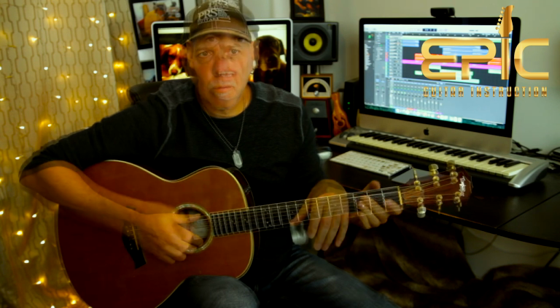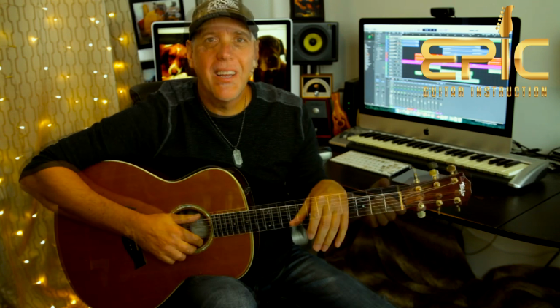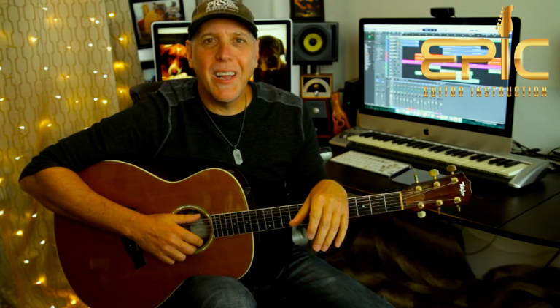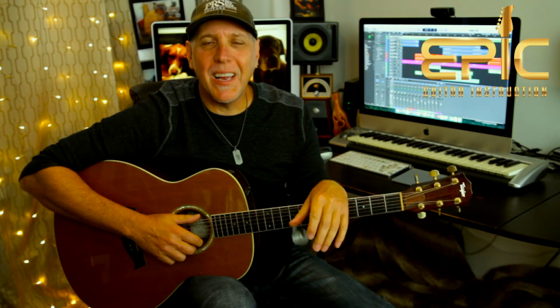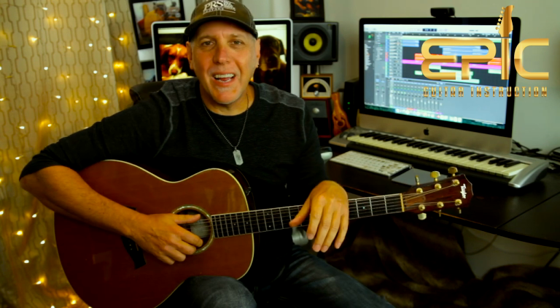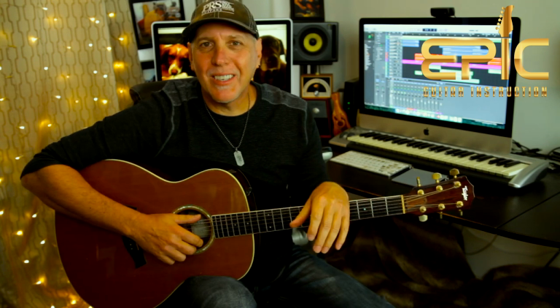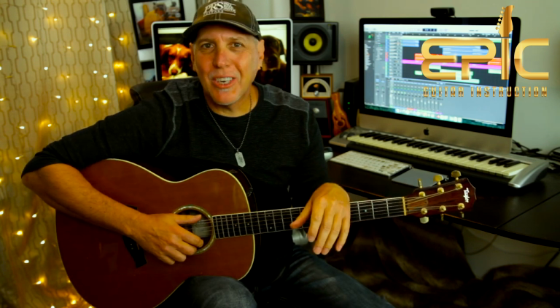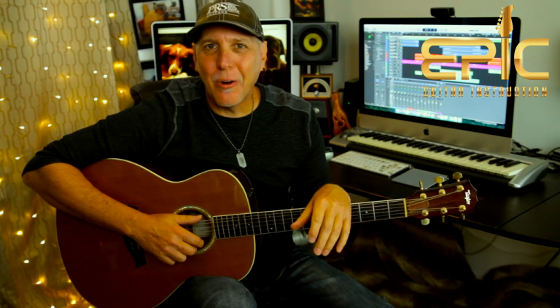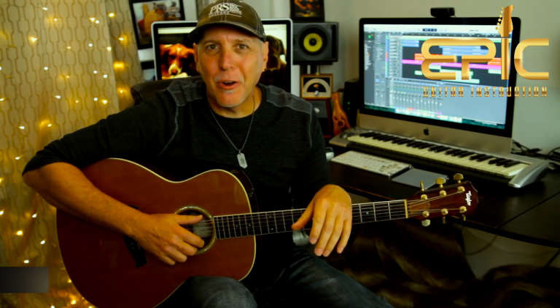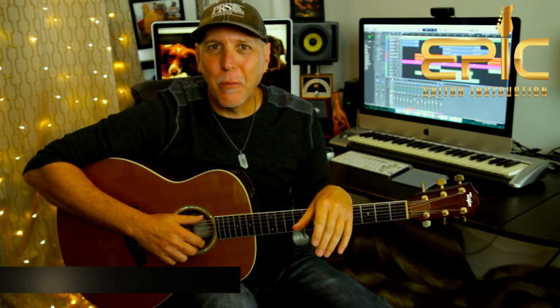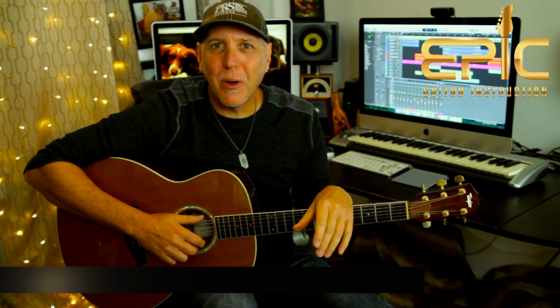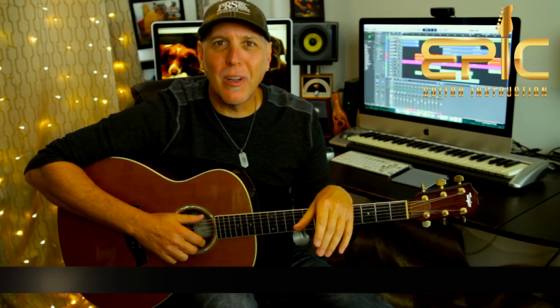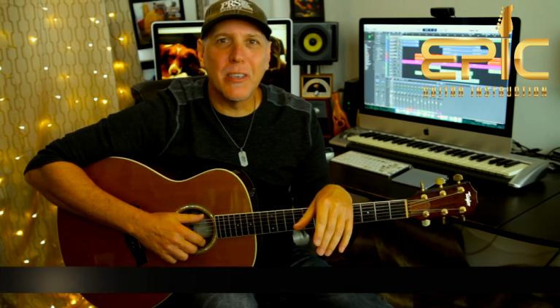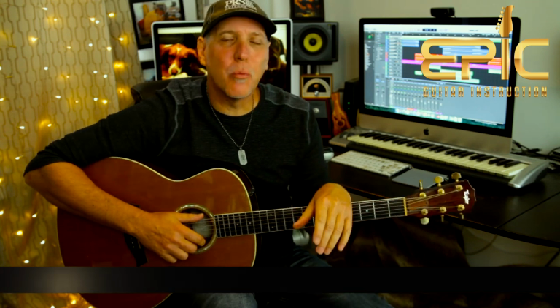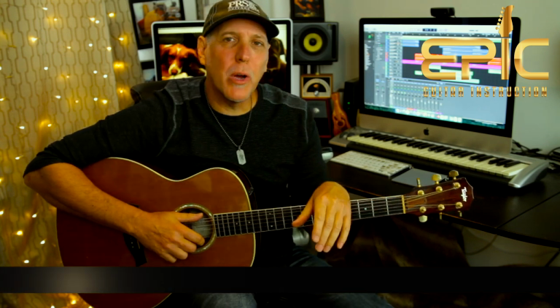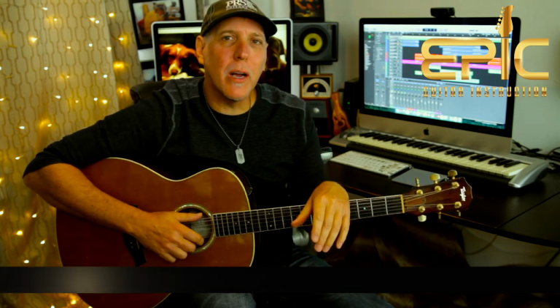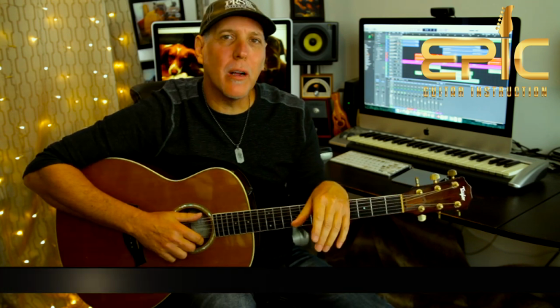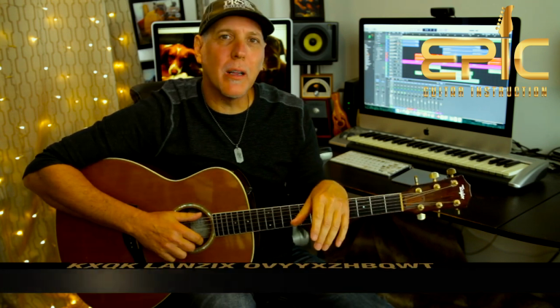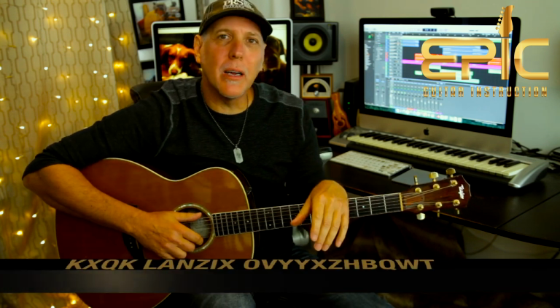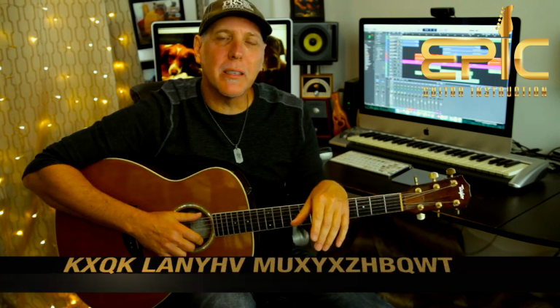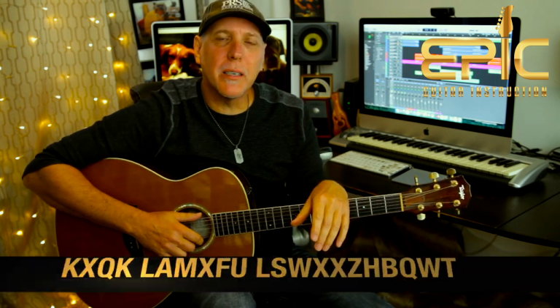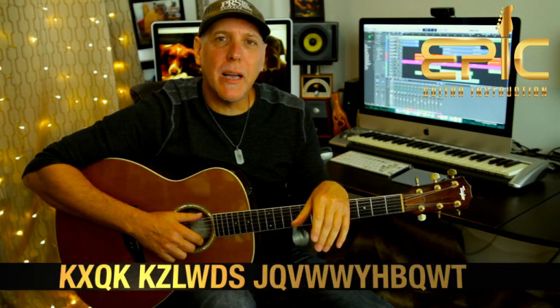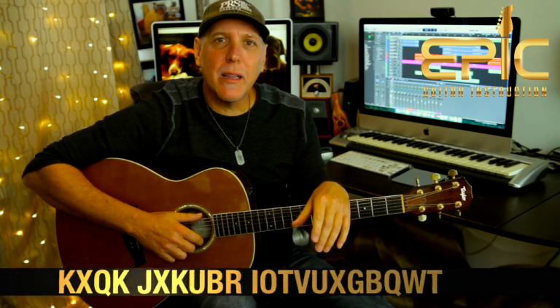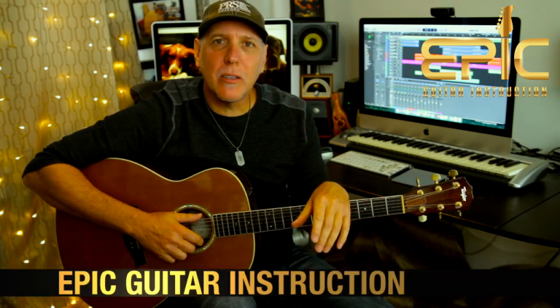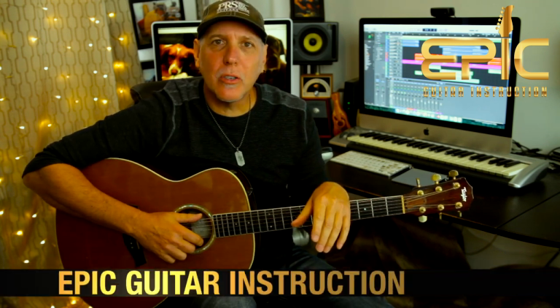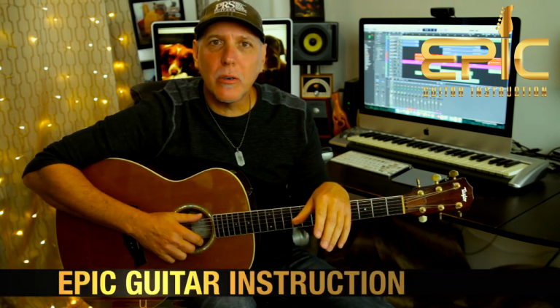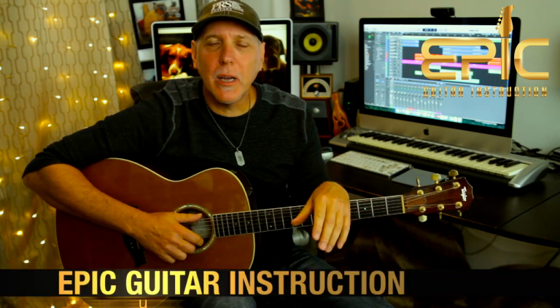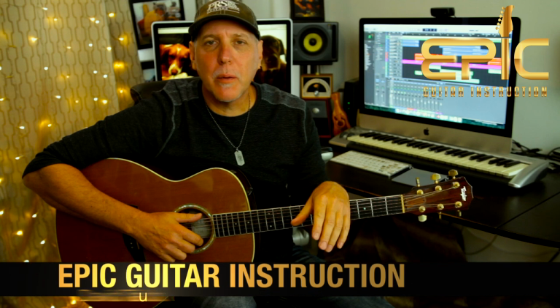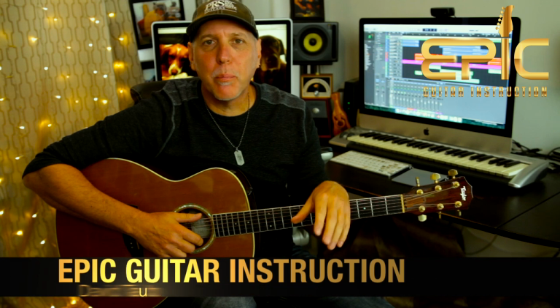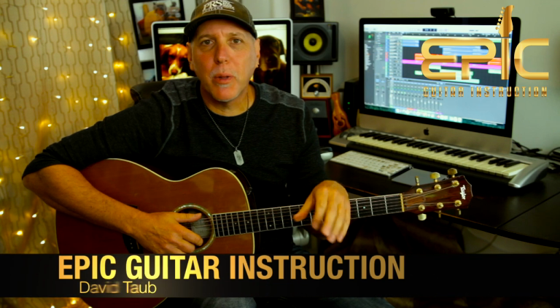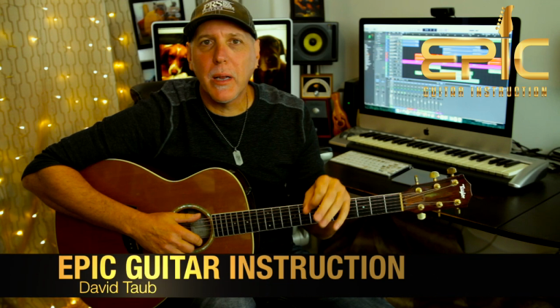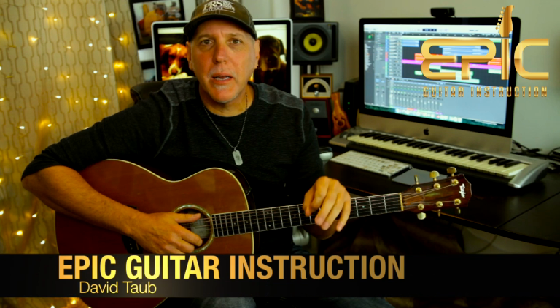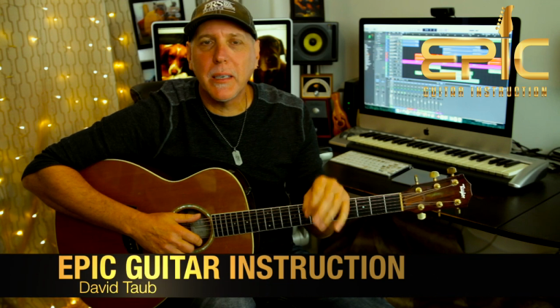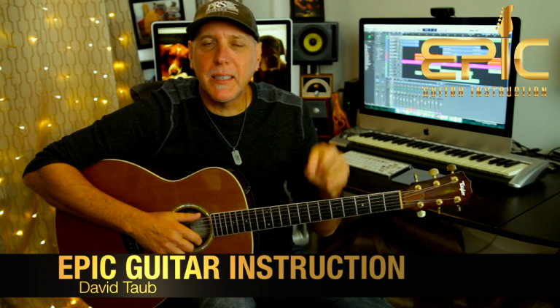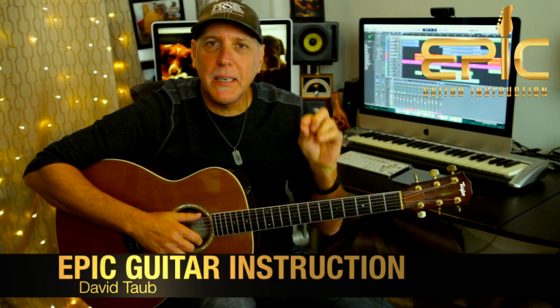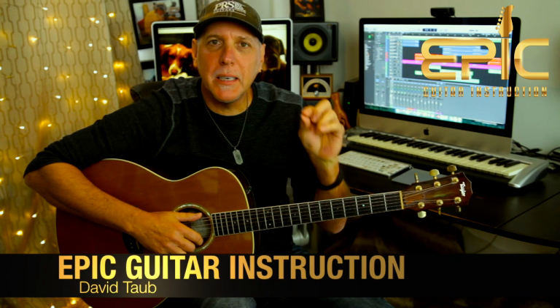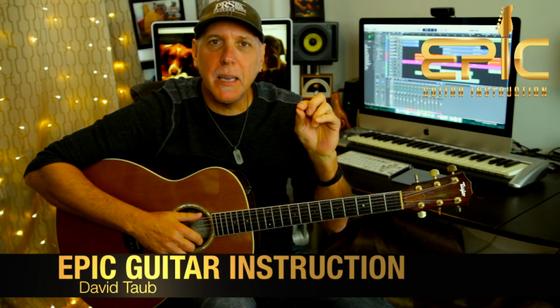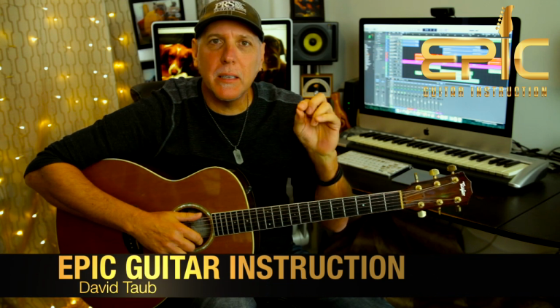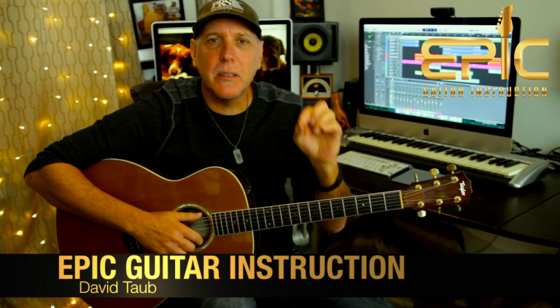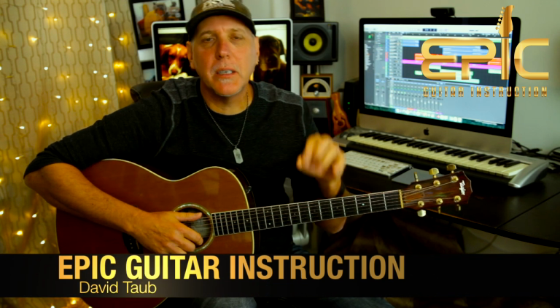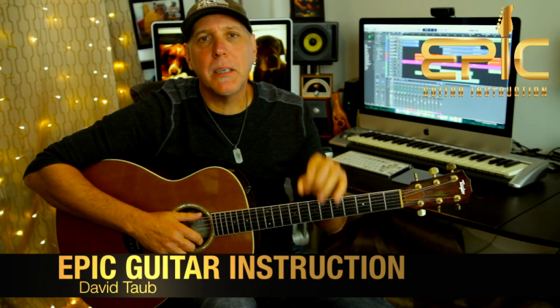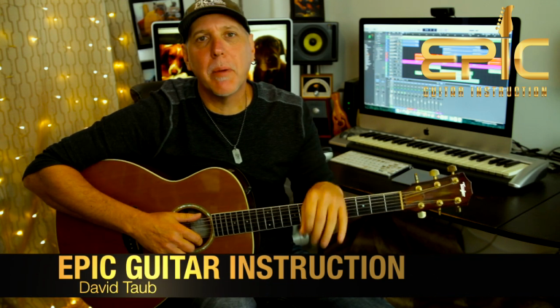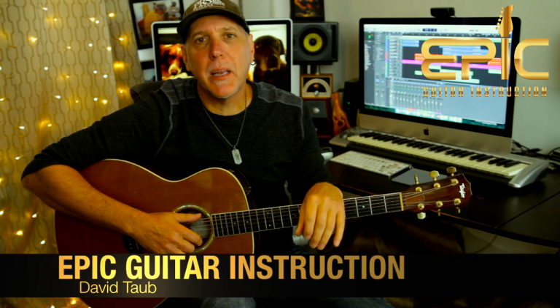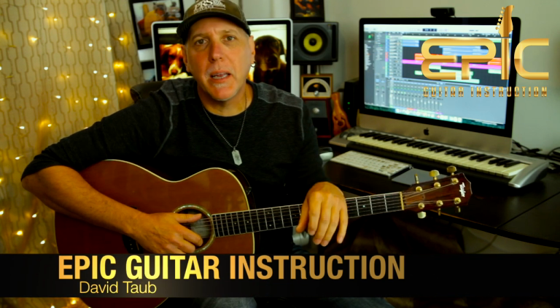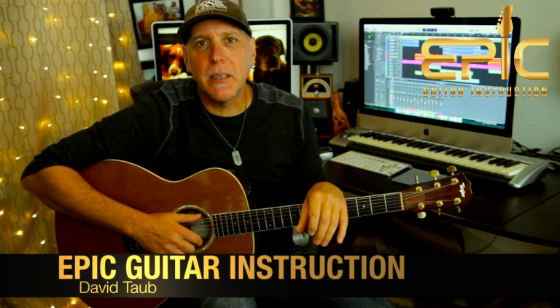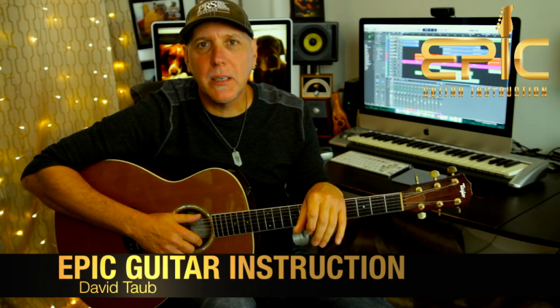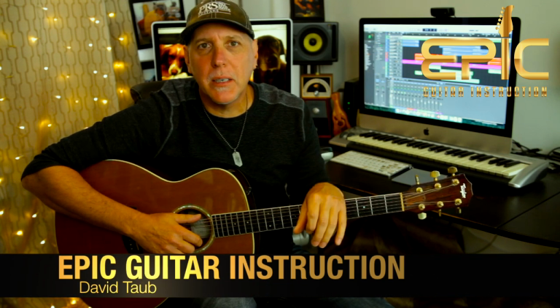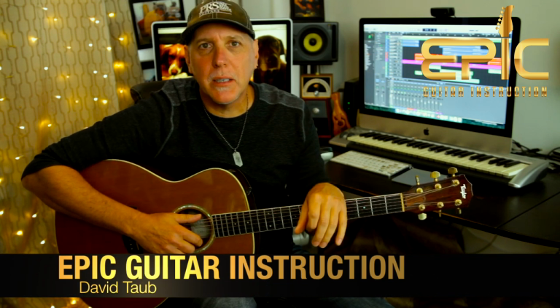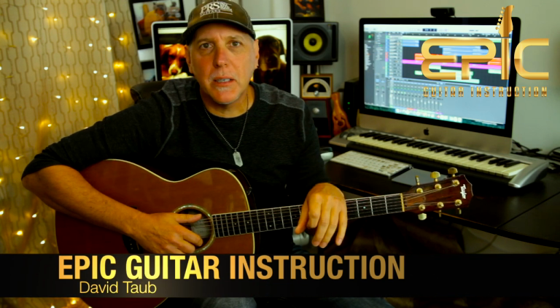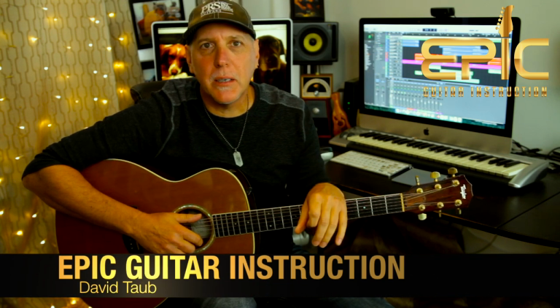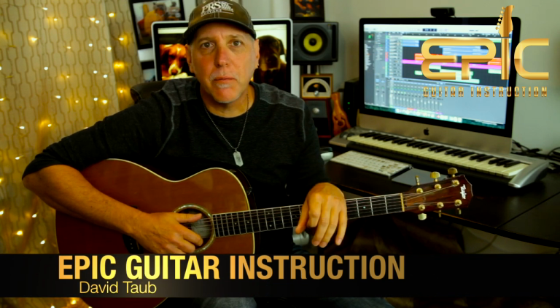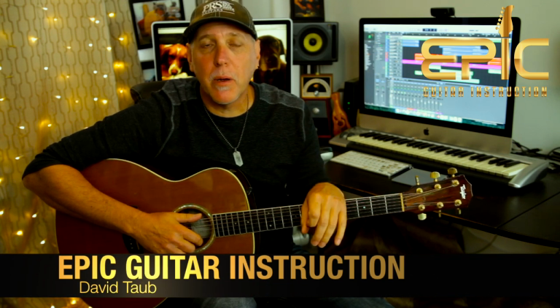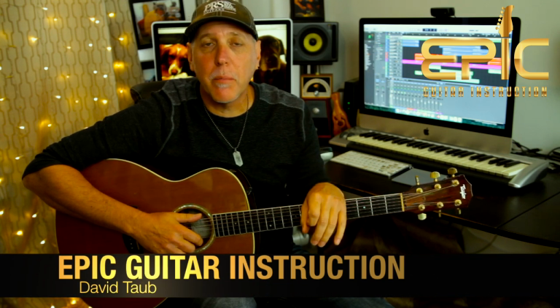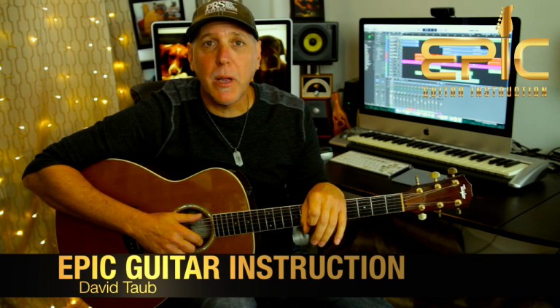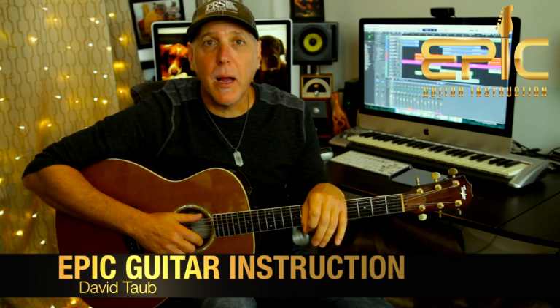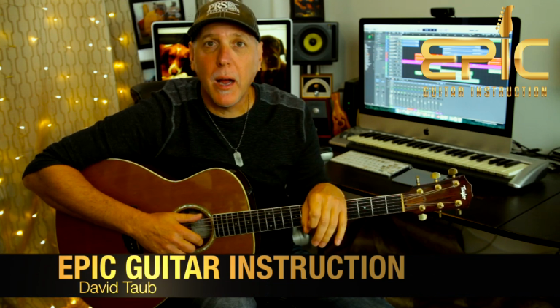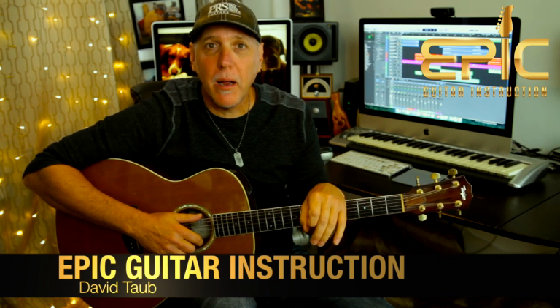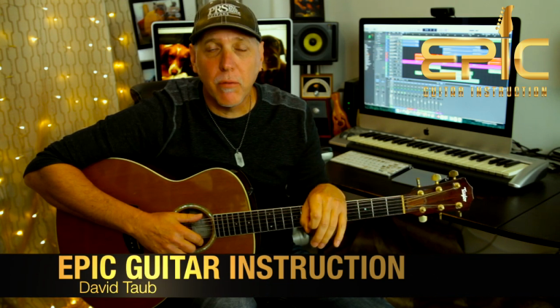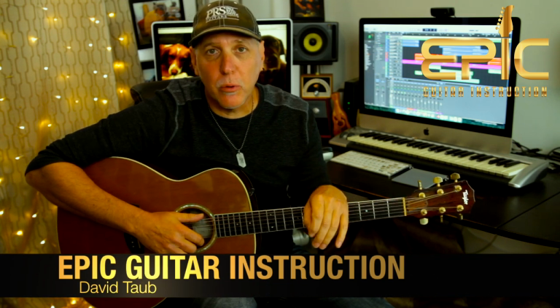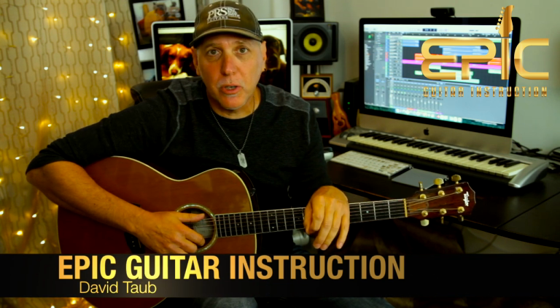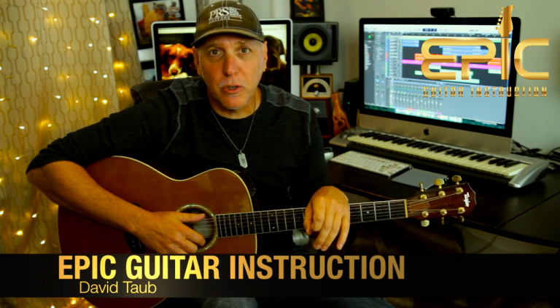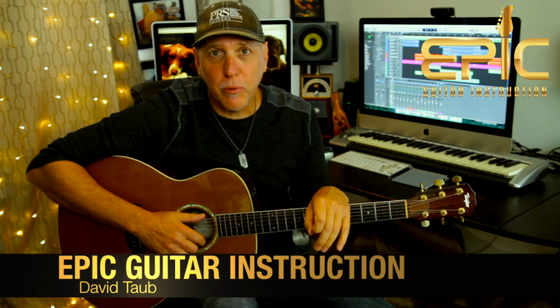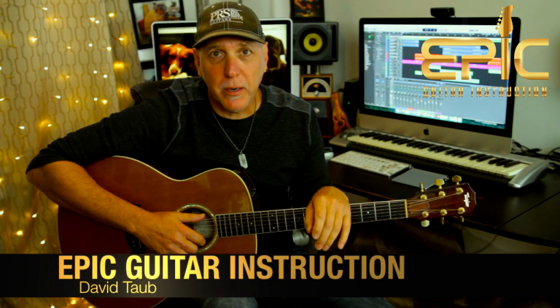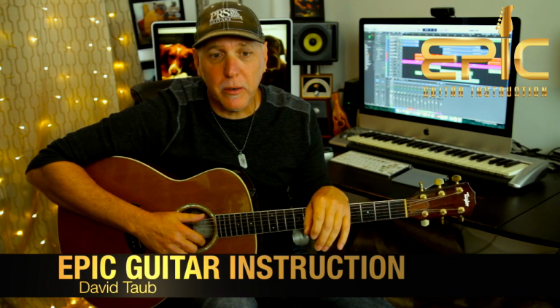Hey, how's it going? Hope all is well. Today let's learn how to play TNT by AC/DC from the High Voltage record.